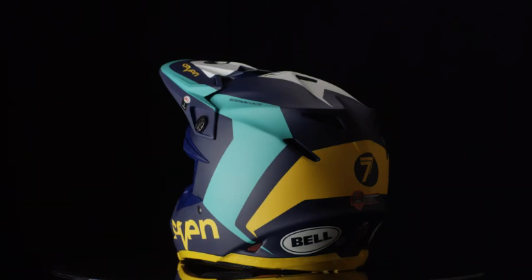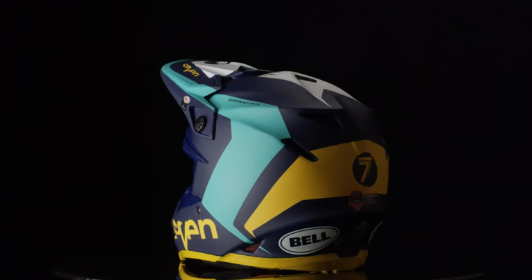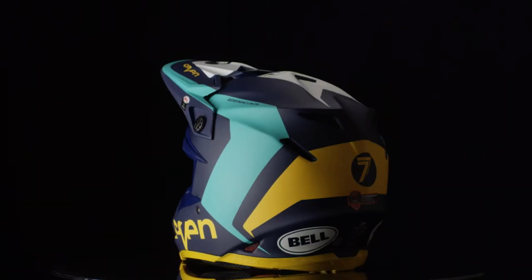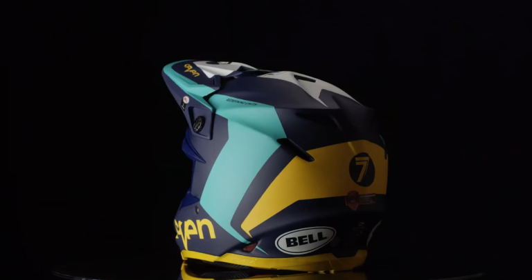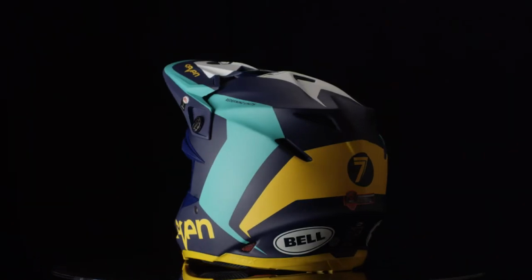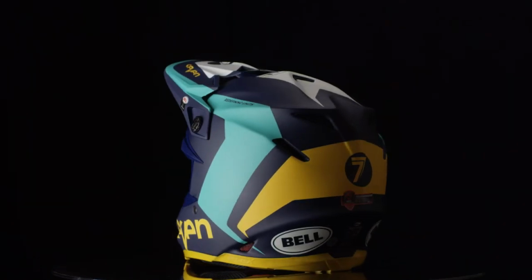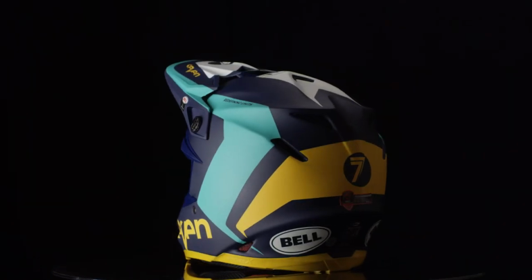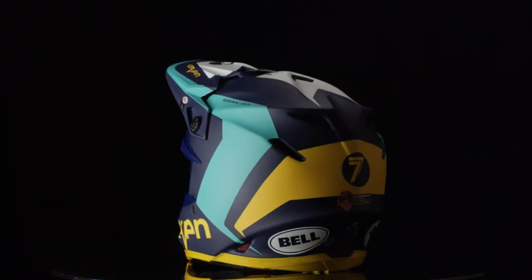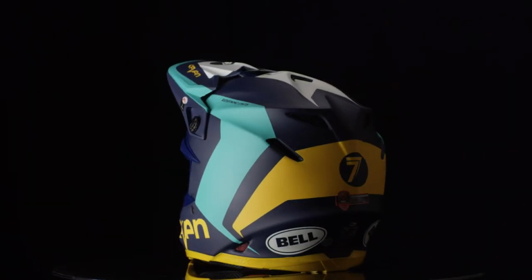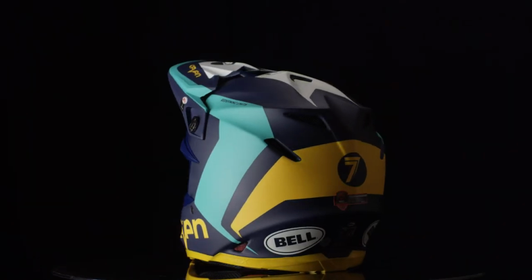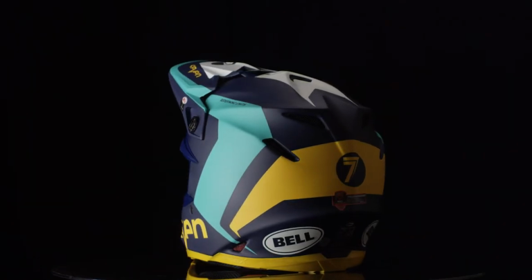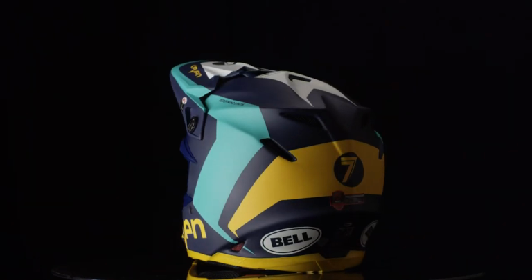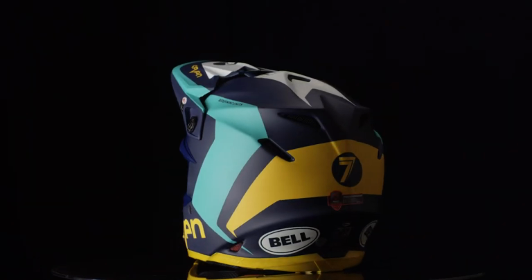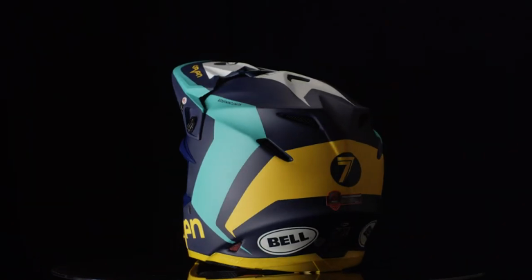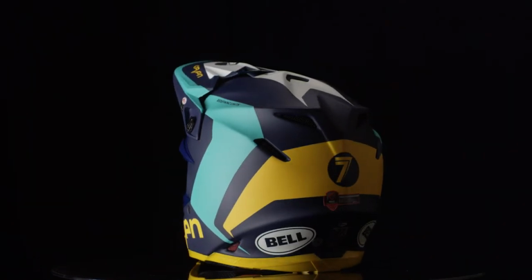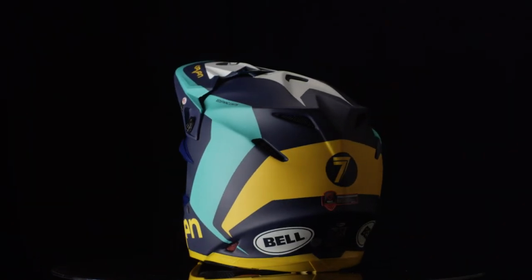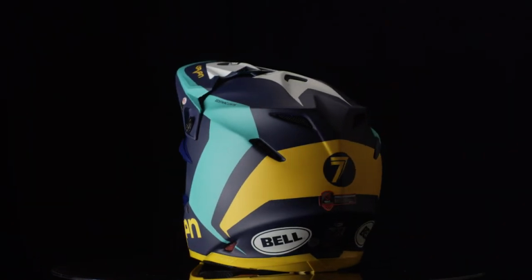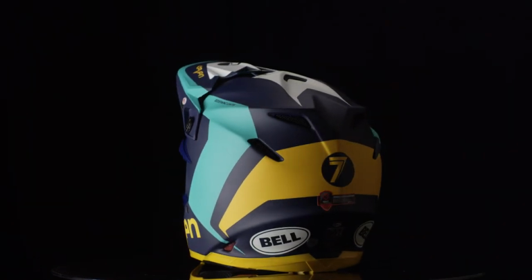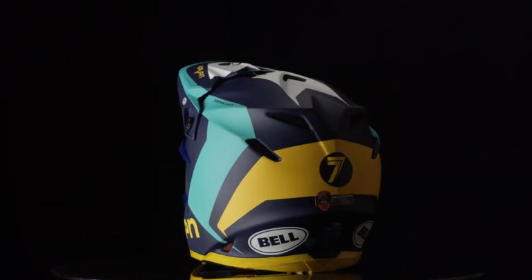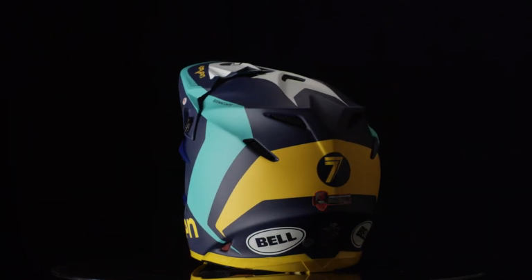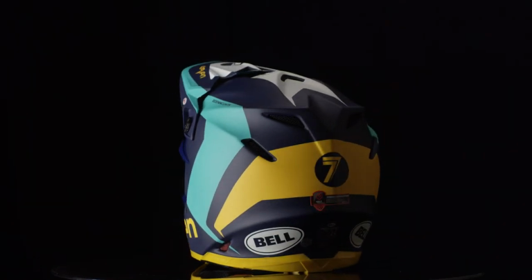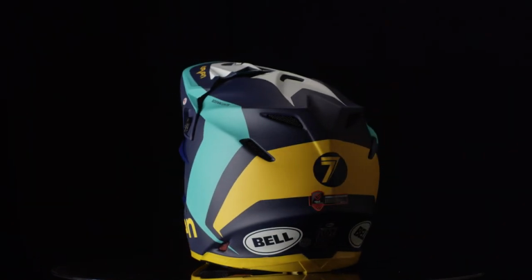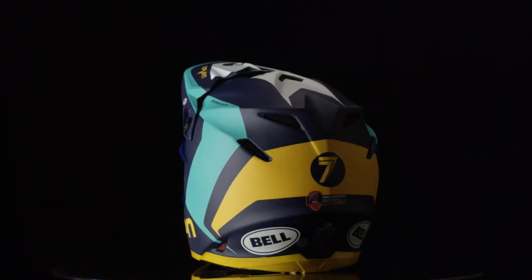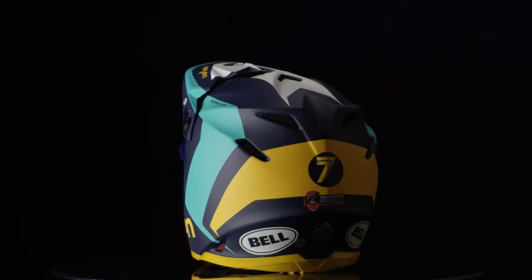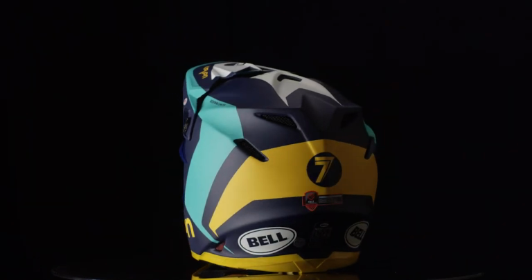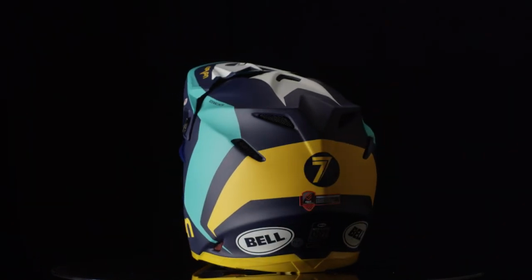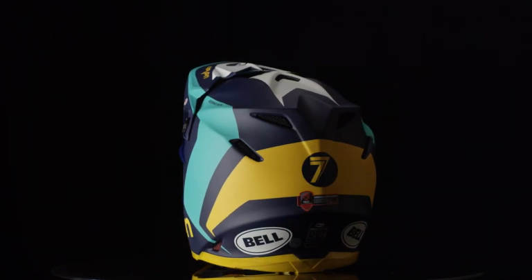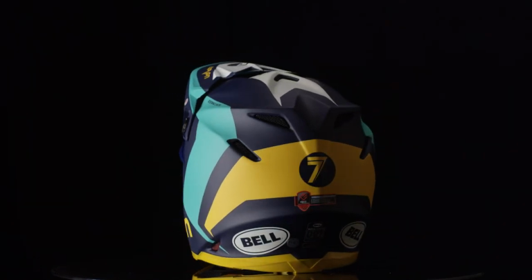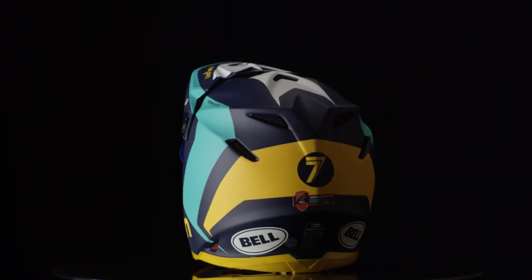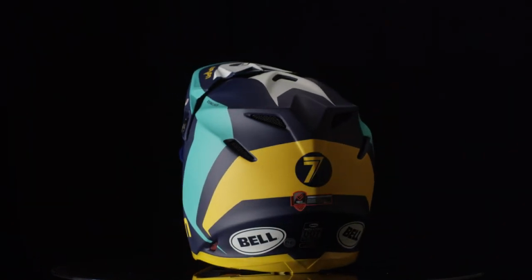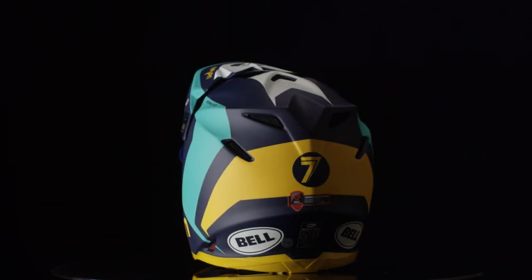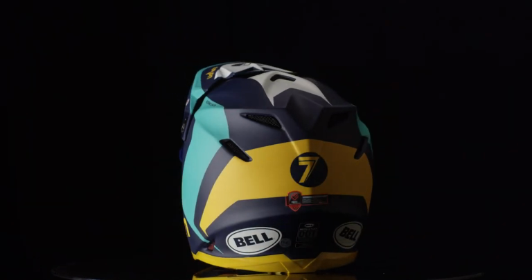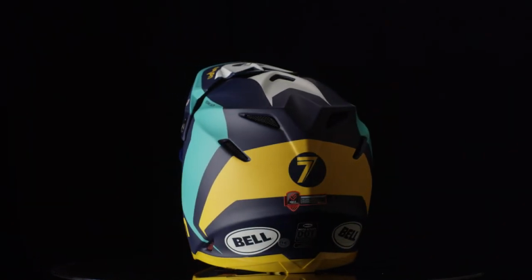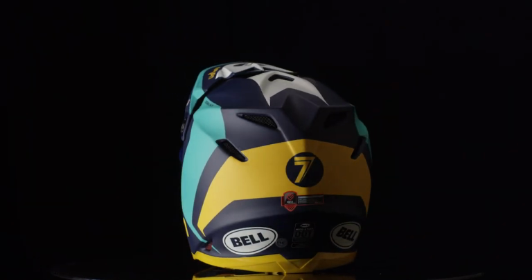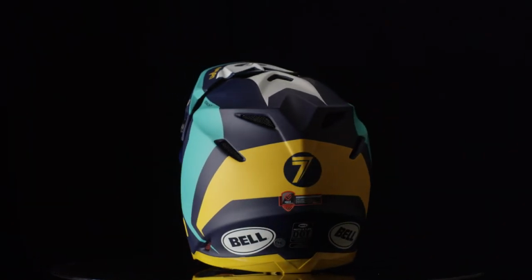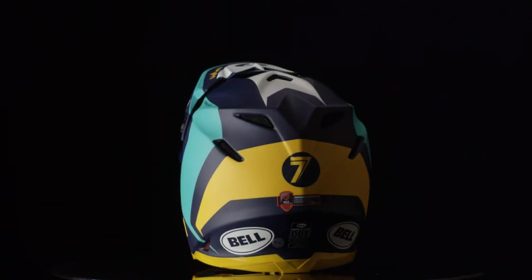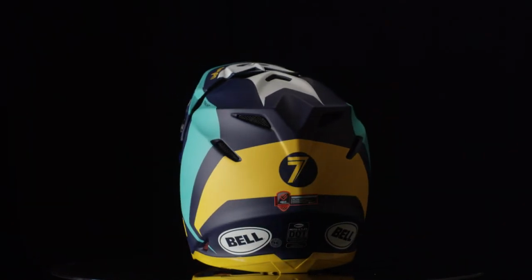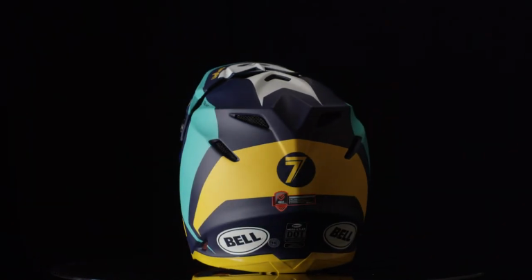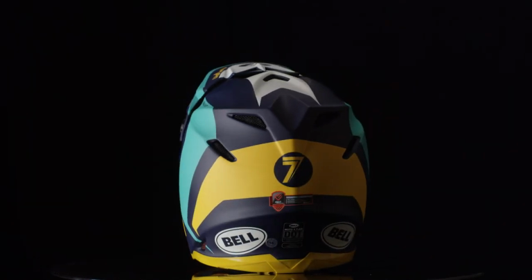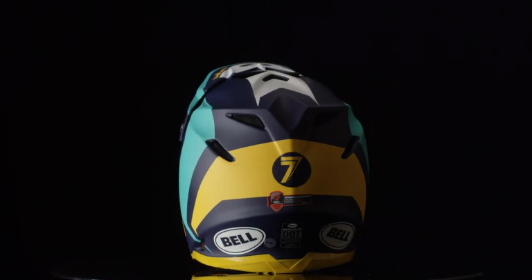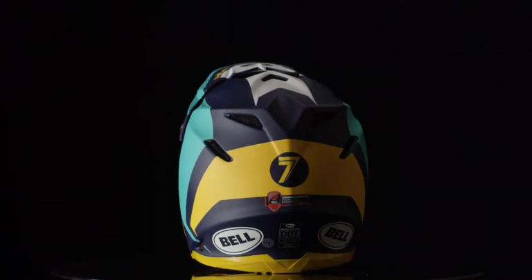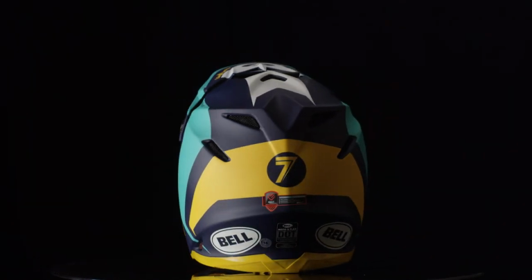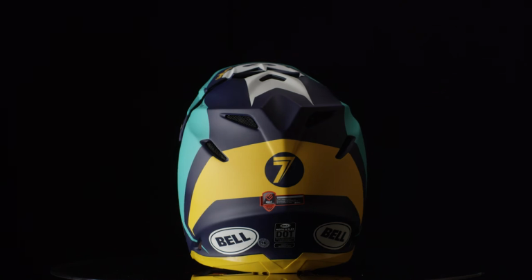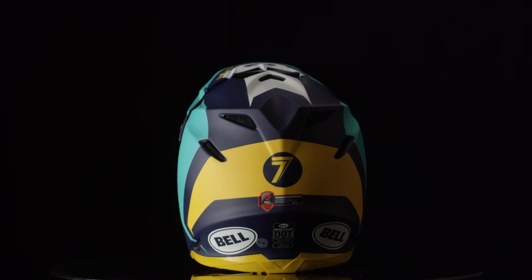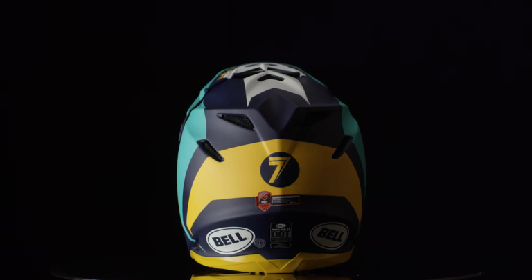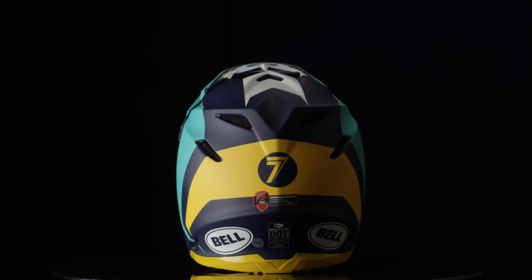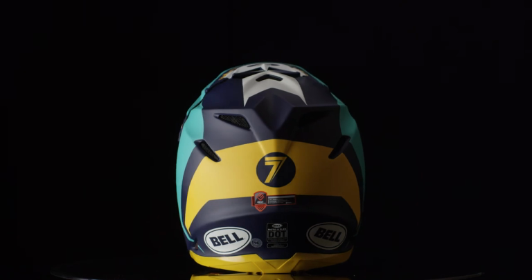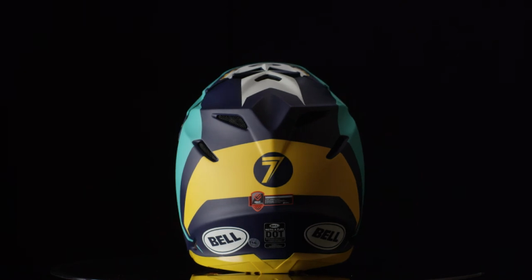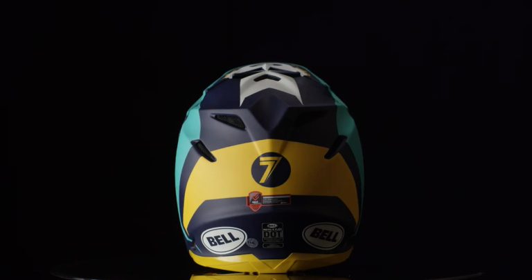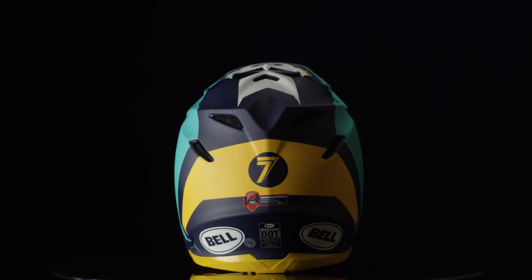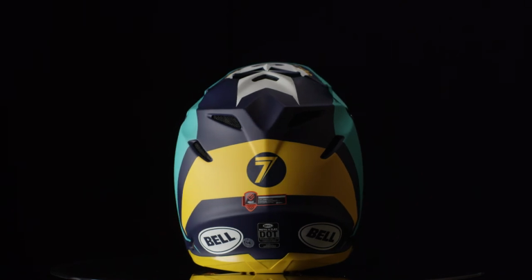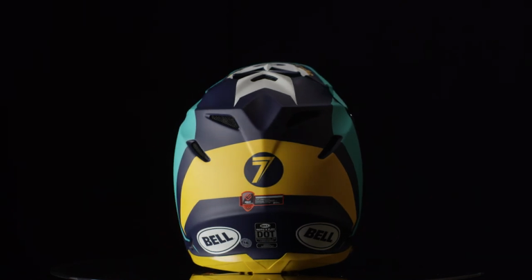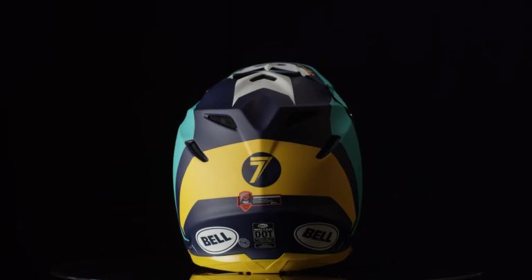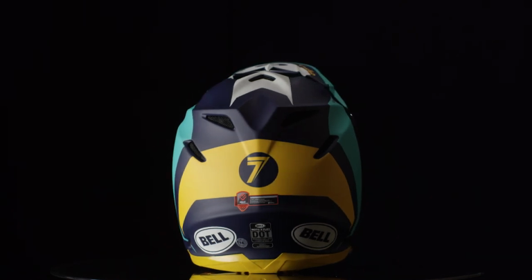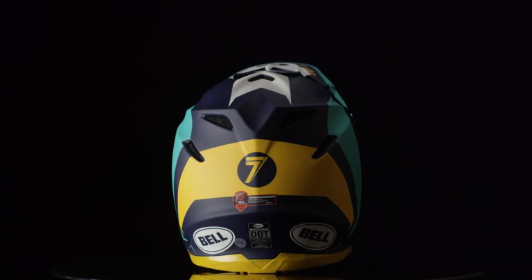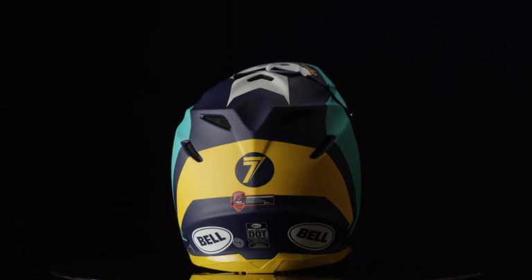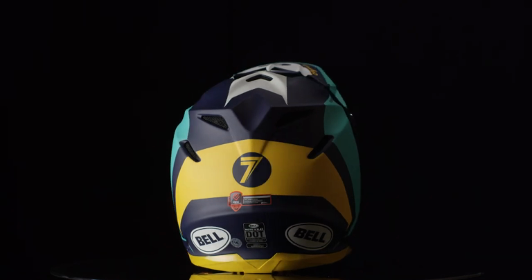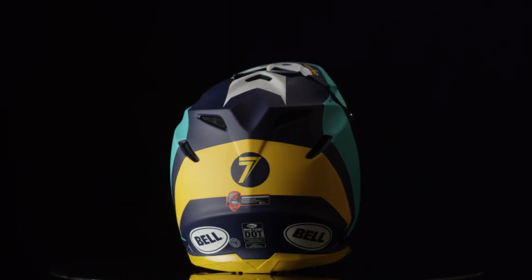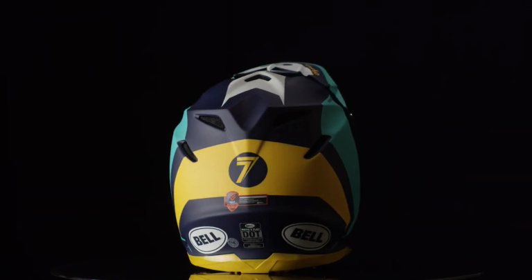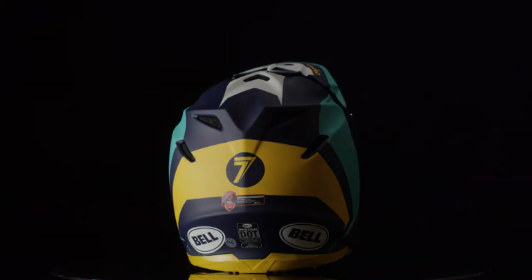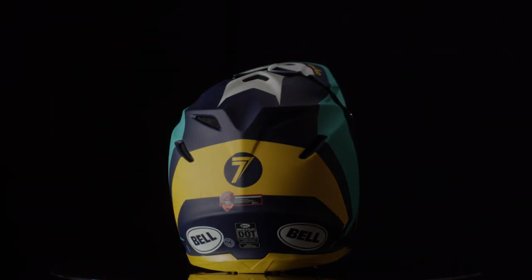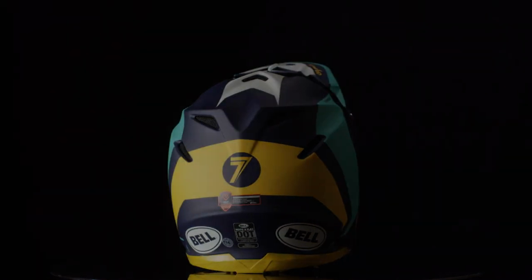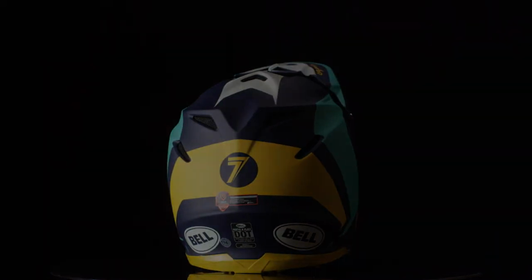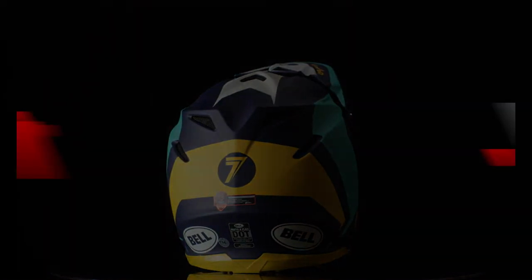This innovative Carbon Flex 7 Rogue Helmet is exclusively on sale for an incredible price only at BTO Sports.